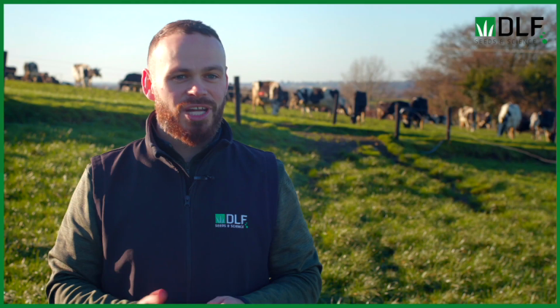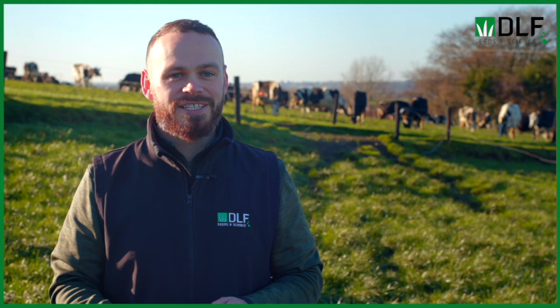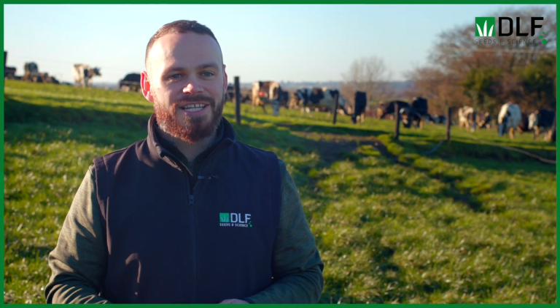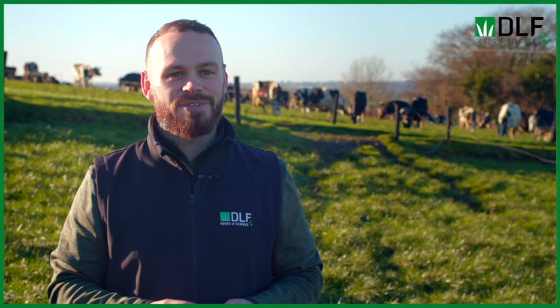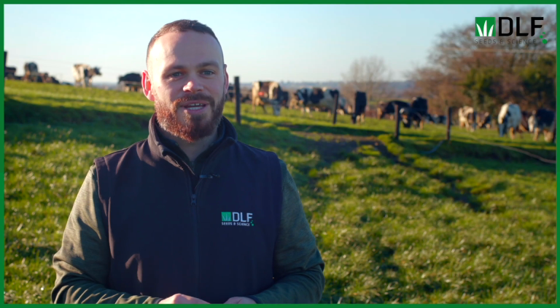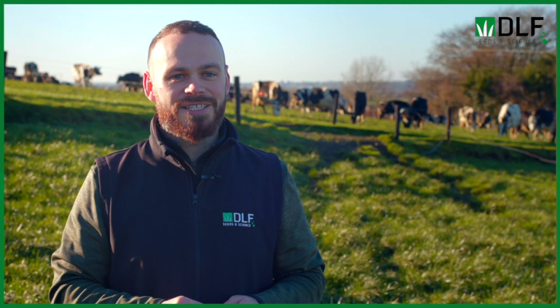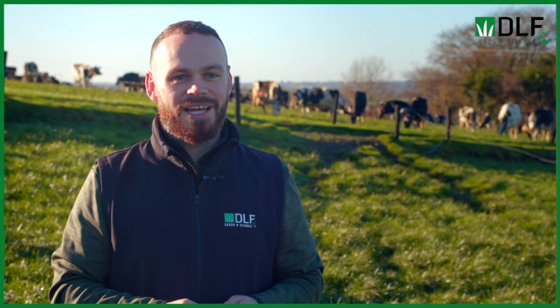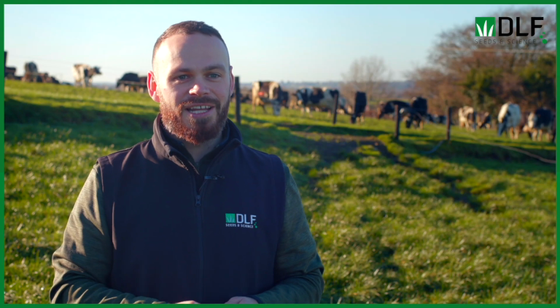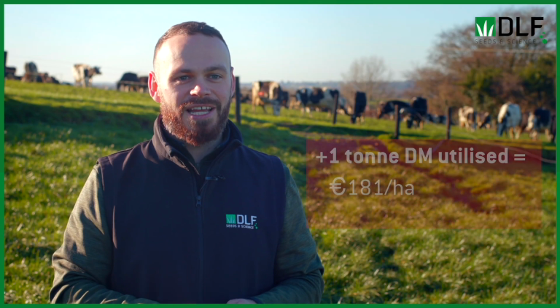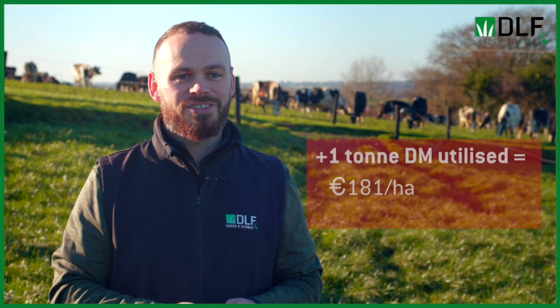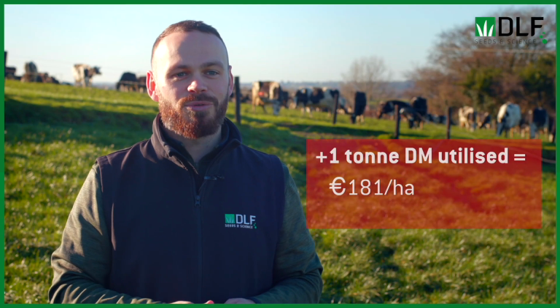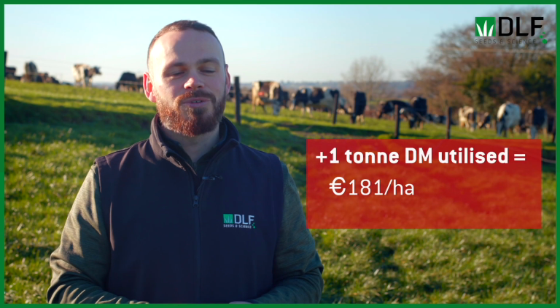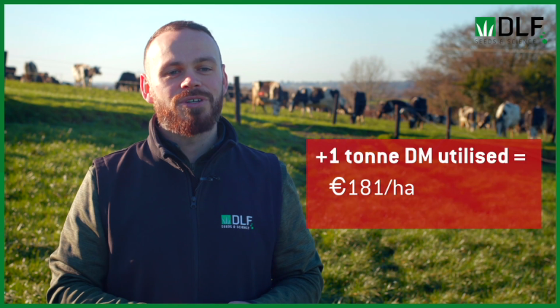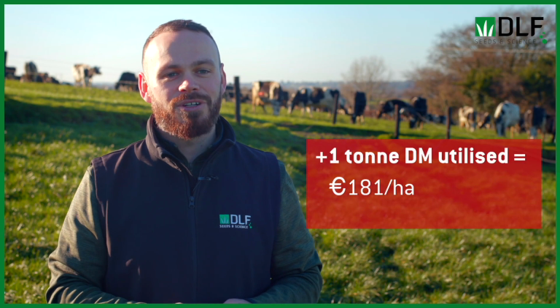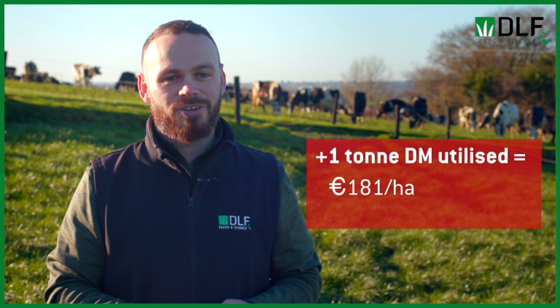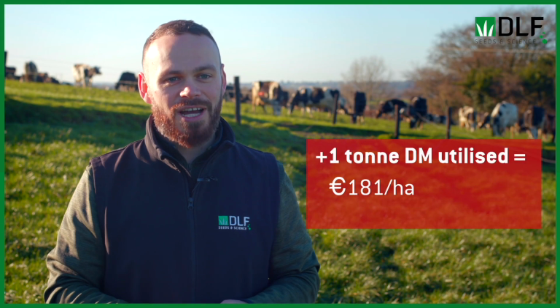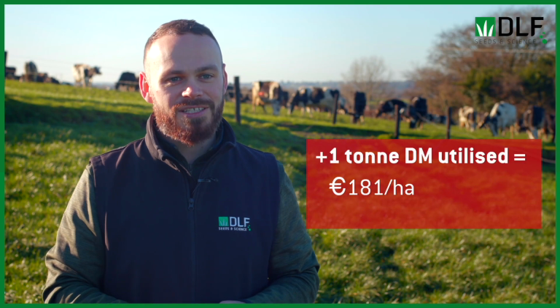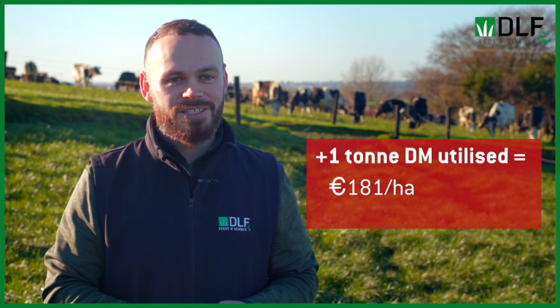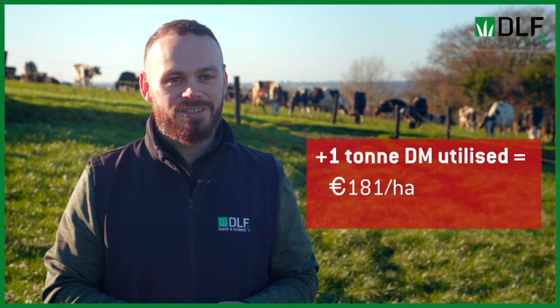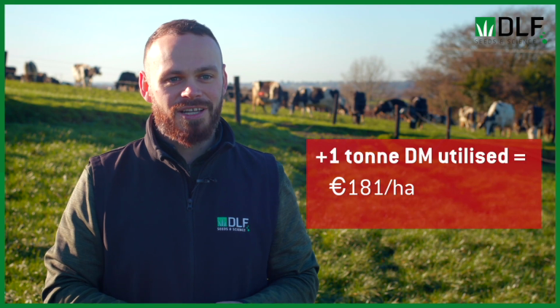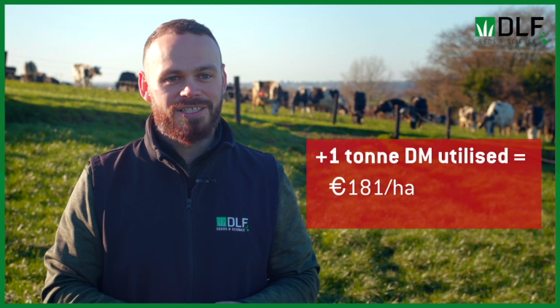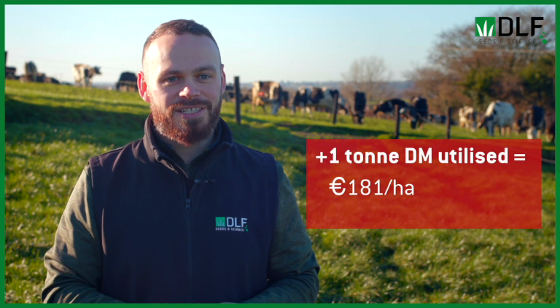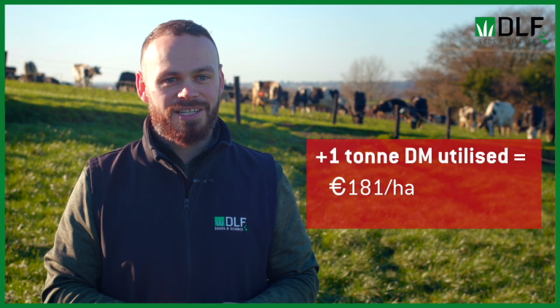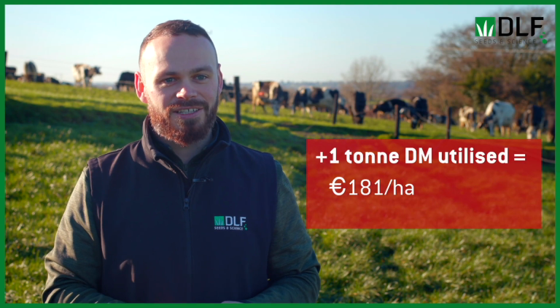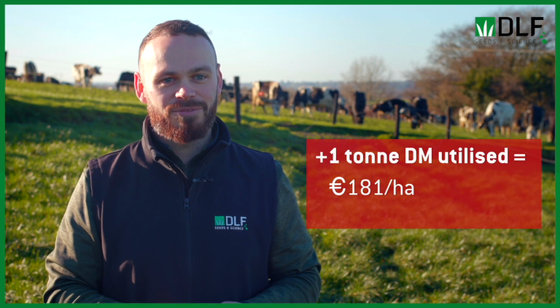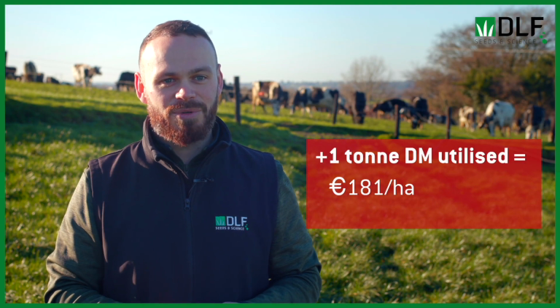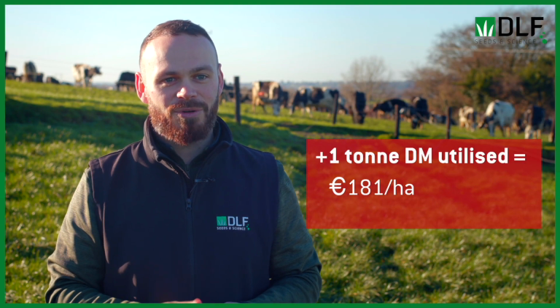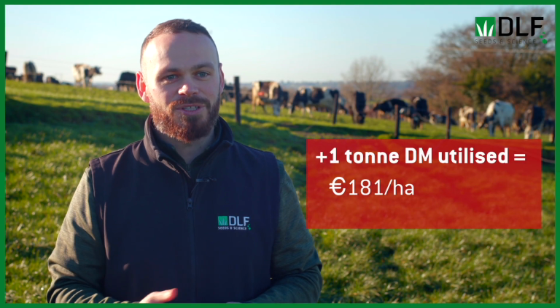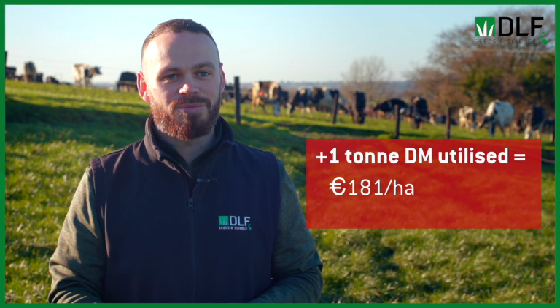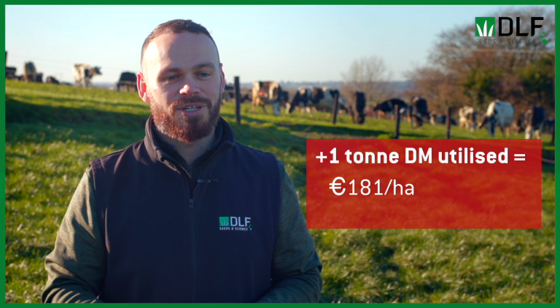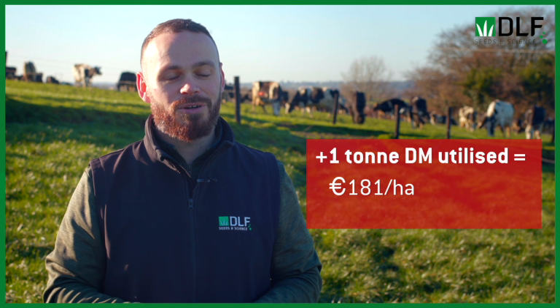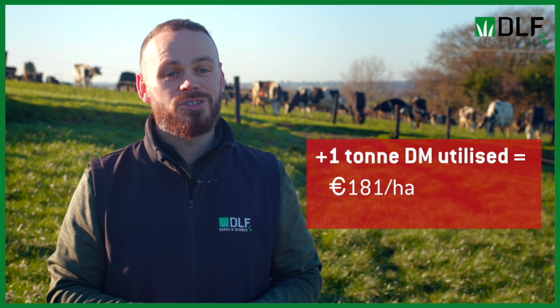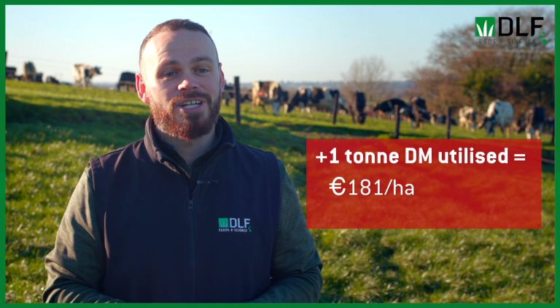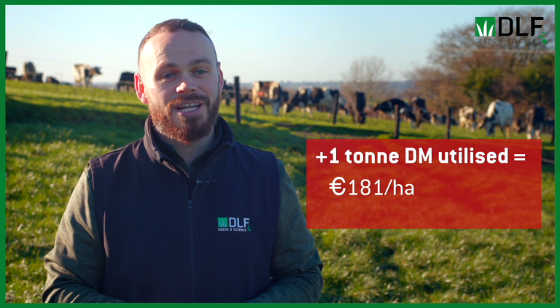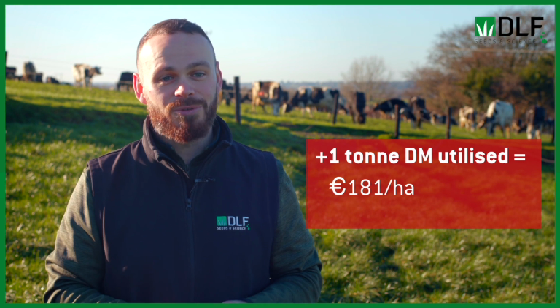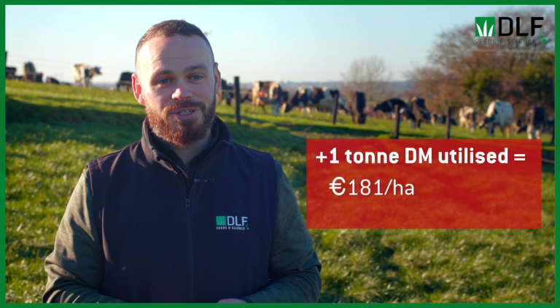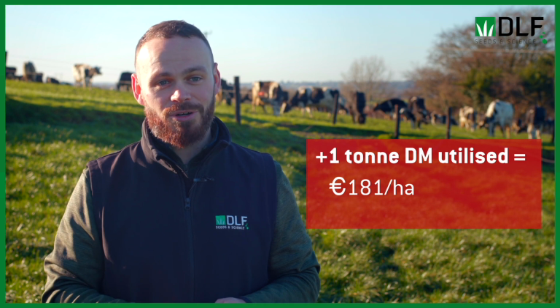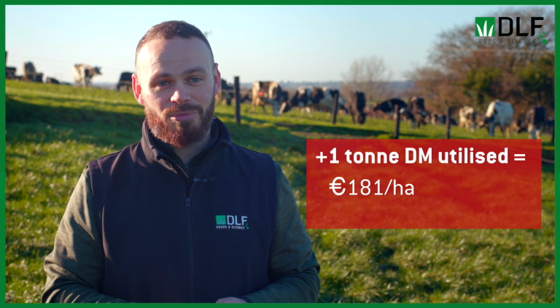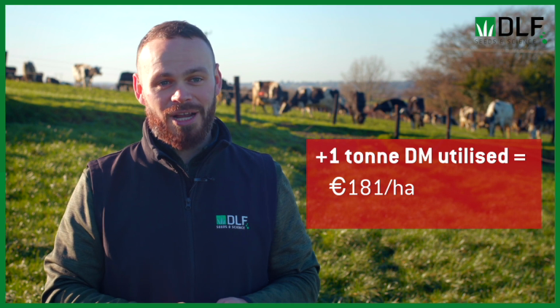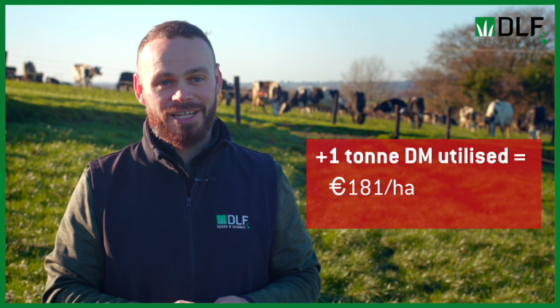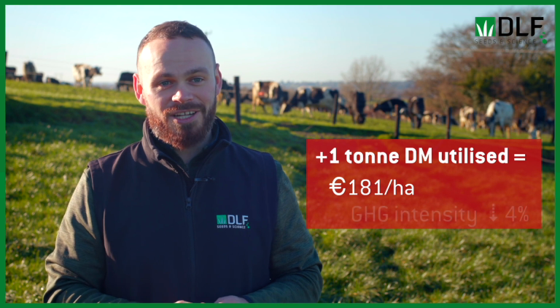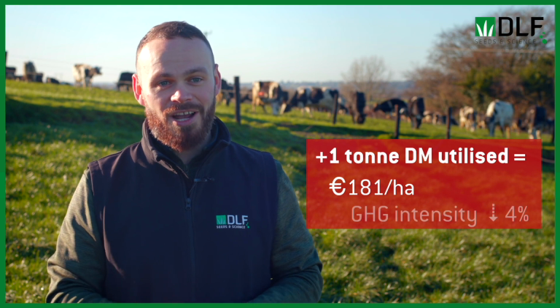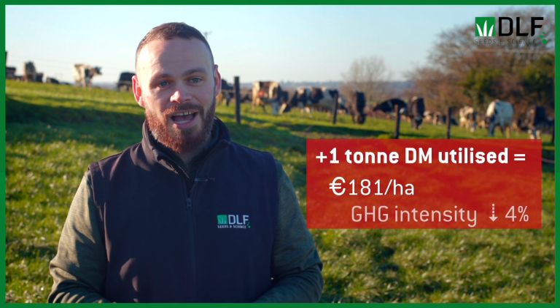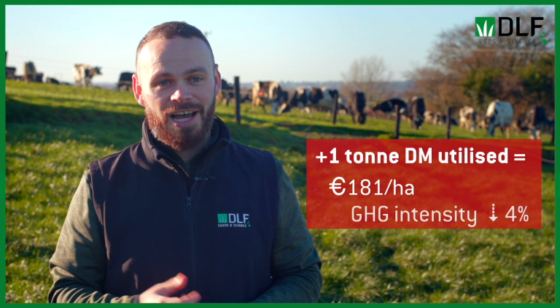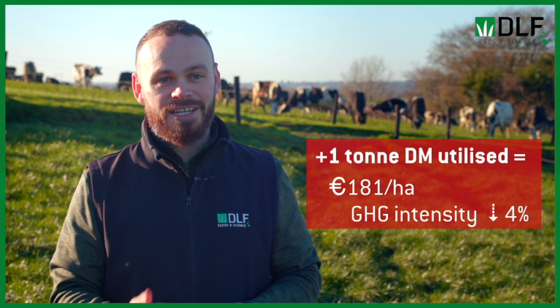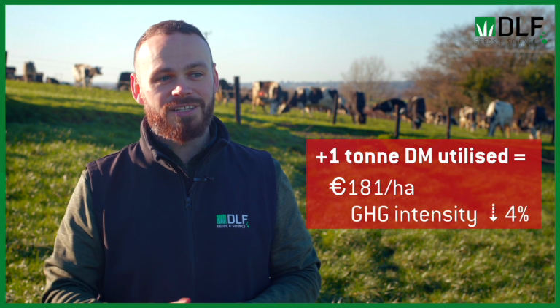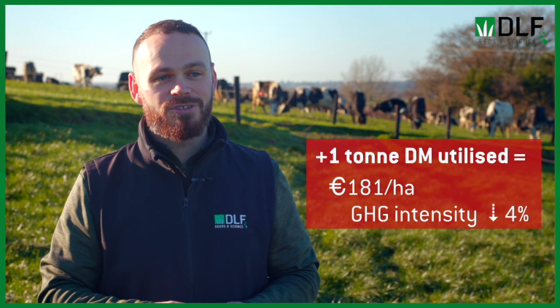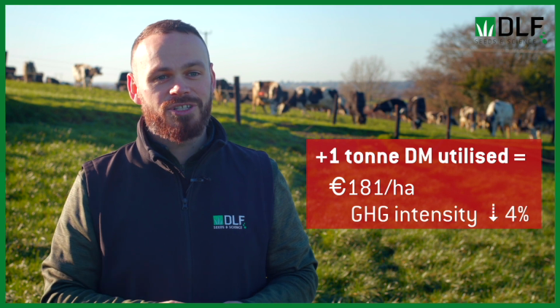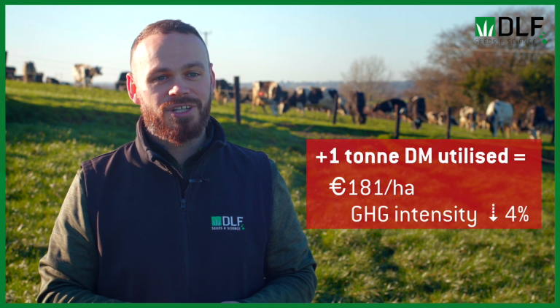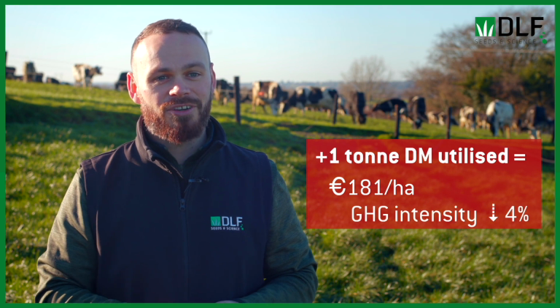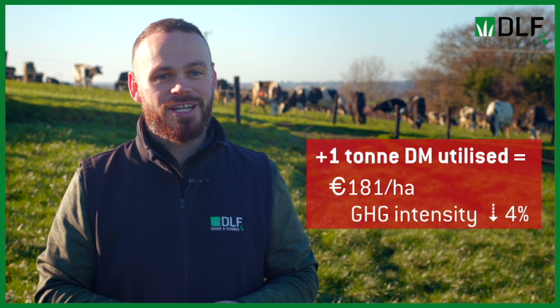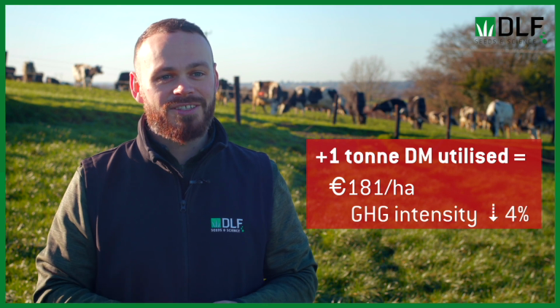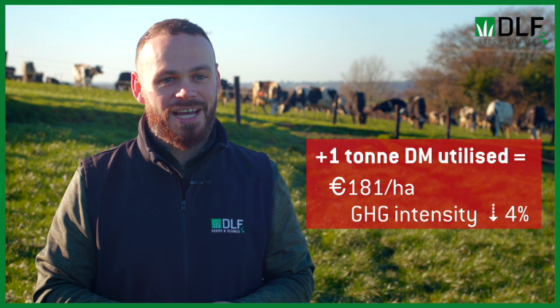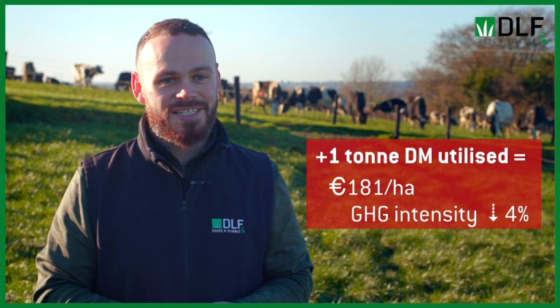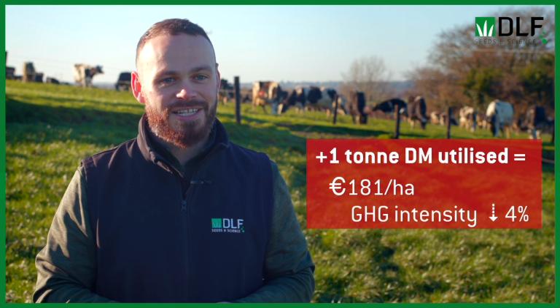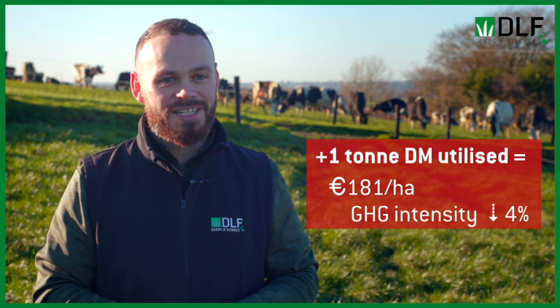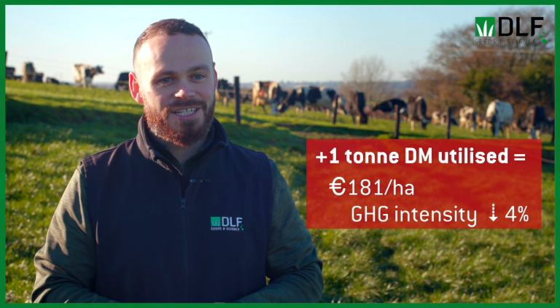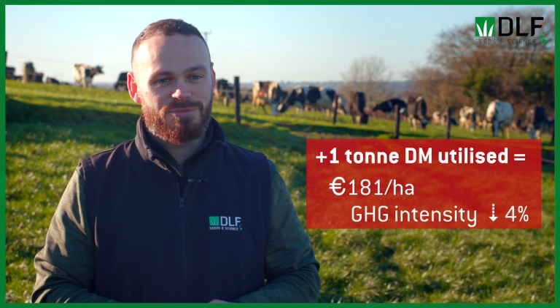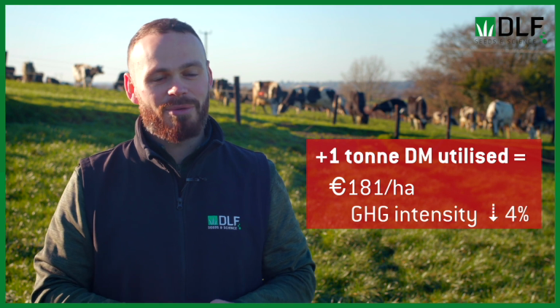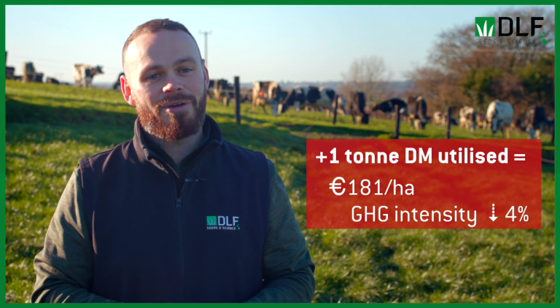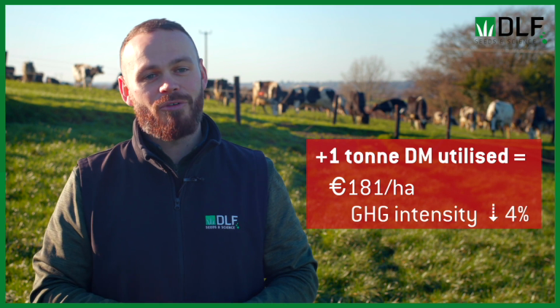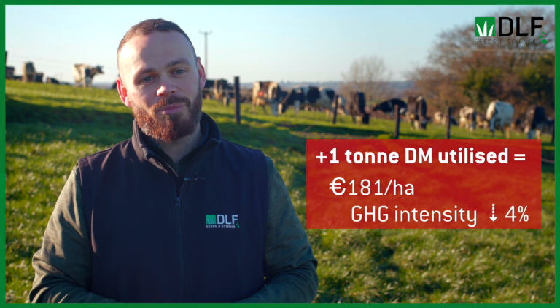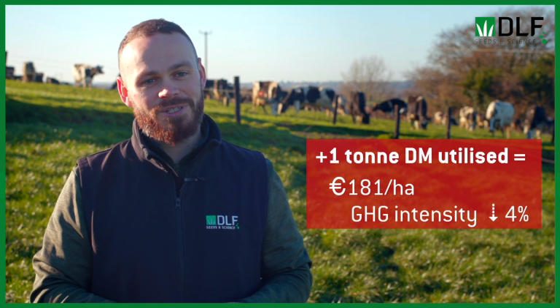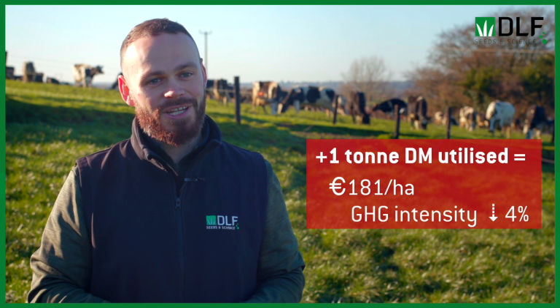Chagas estimates that an extra one tonne of grass utilized can be worth up to €181 per hectare, and it can reduce our greenhouse gas intensities by about four percent.